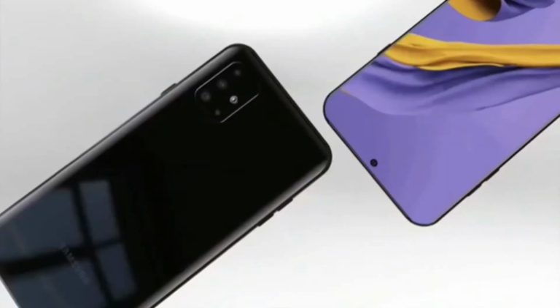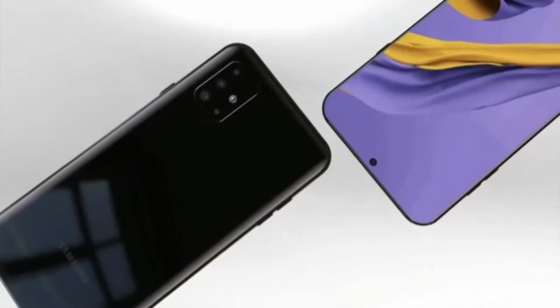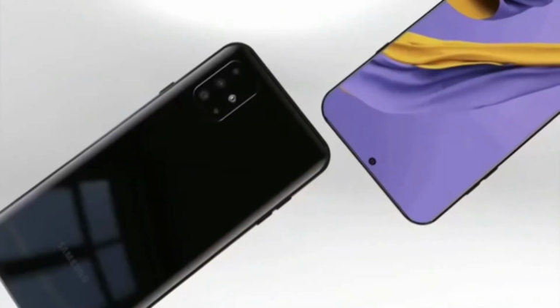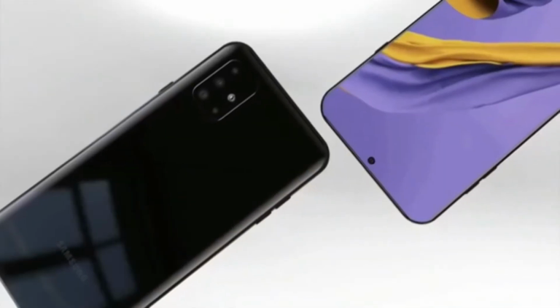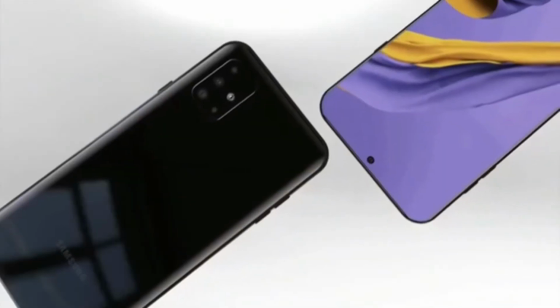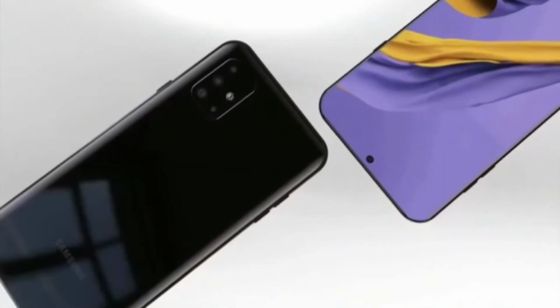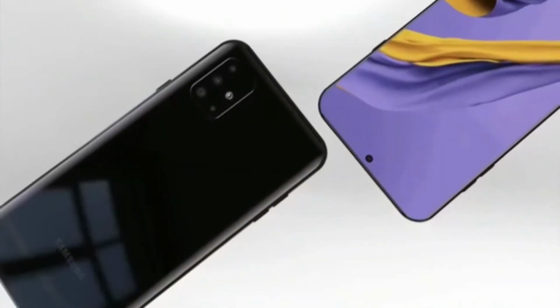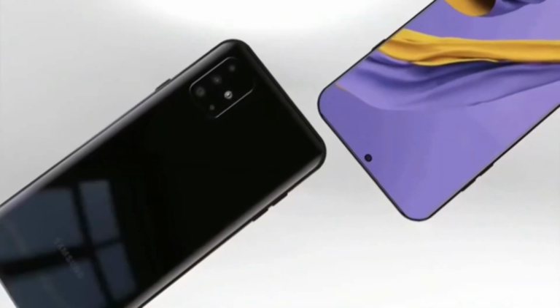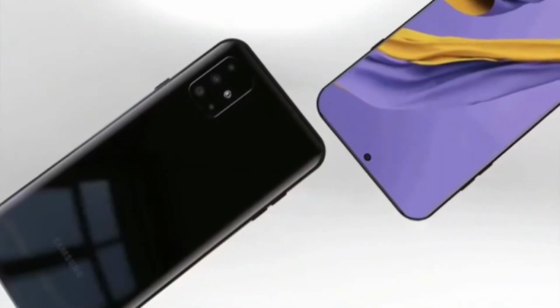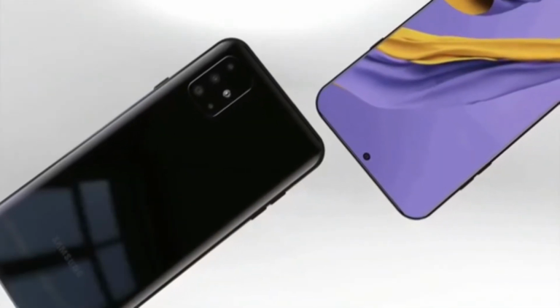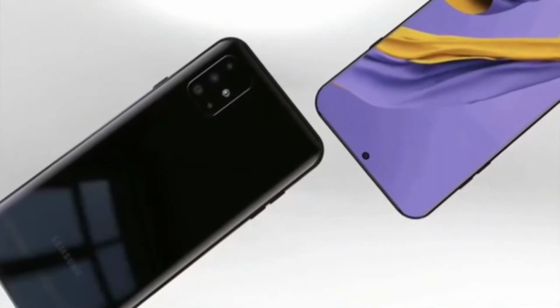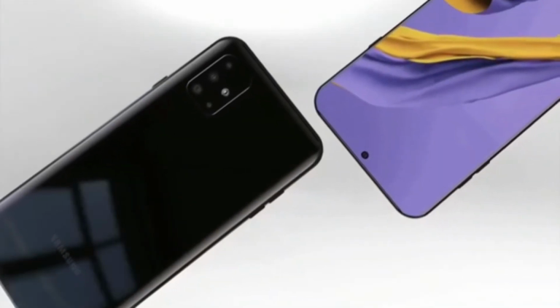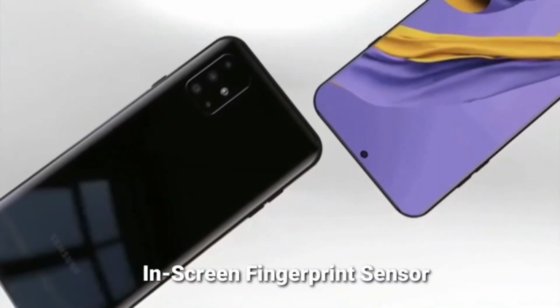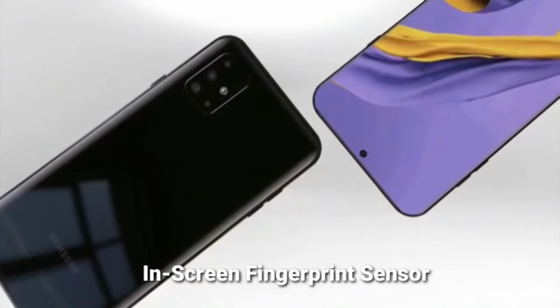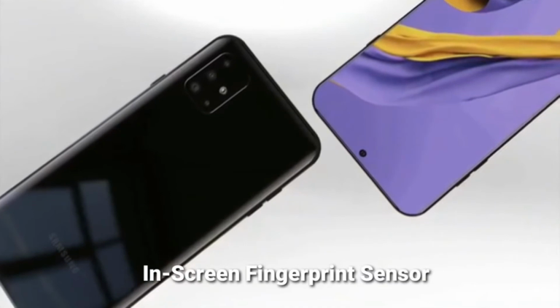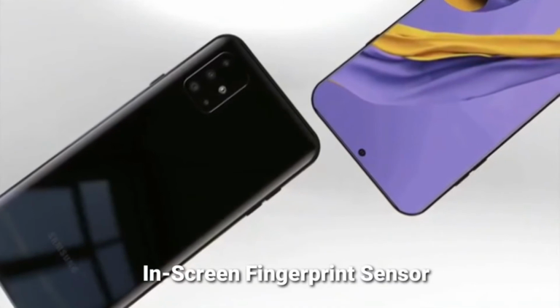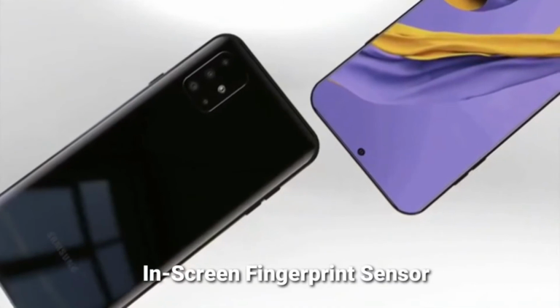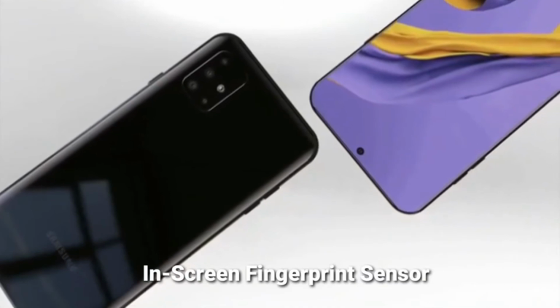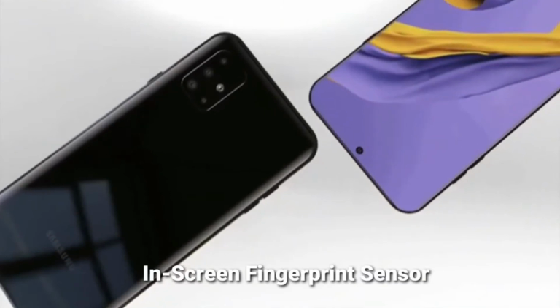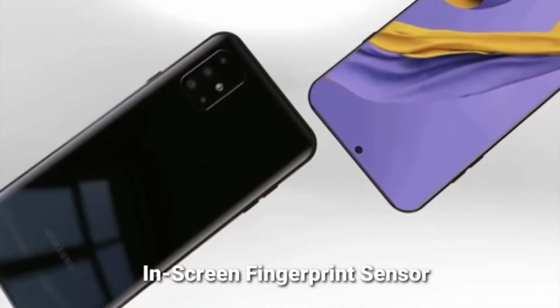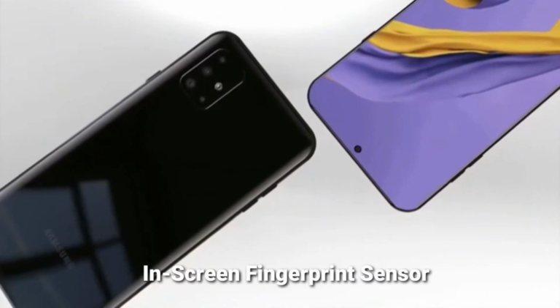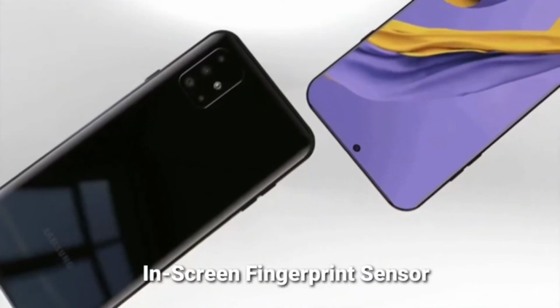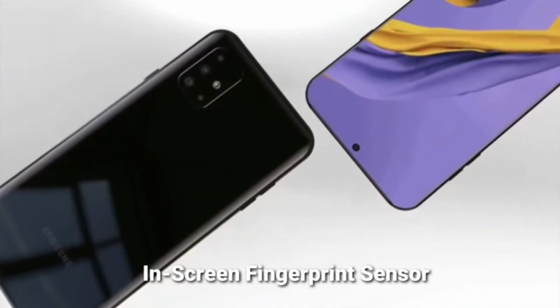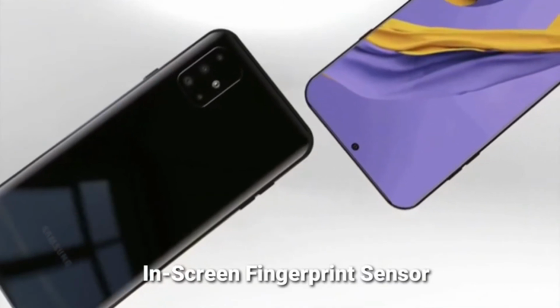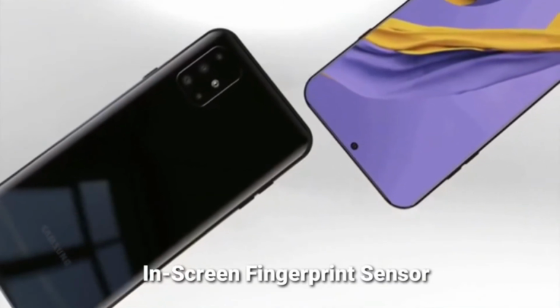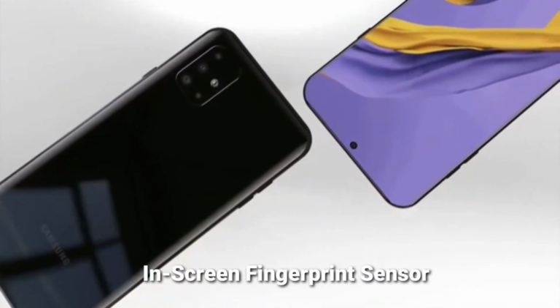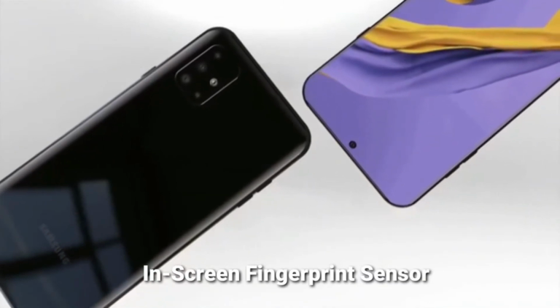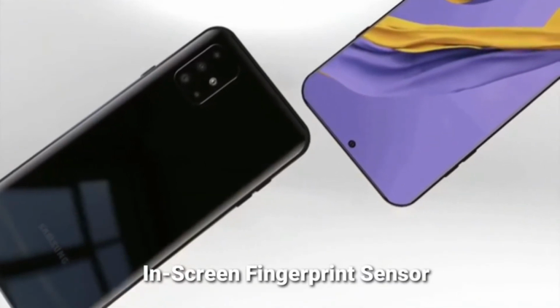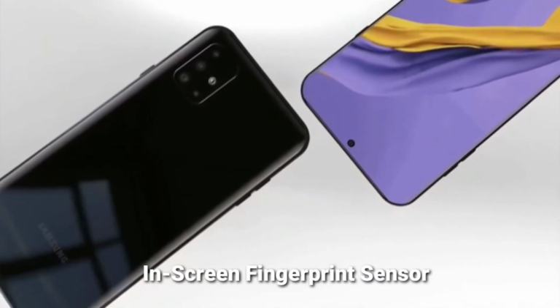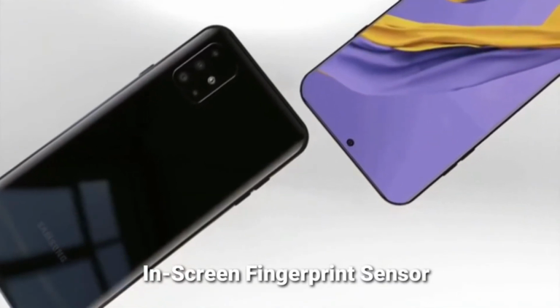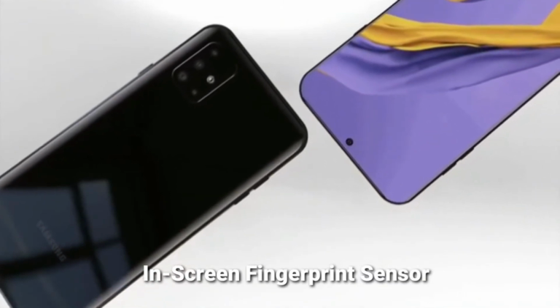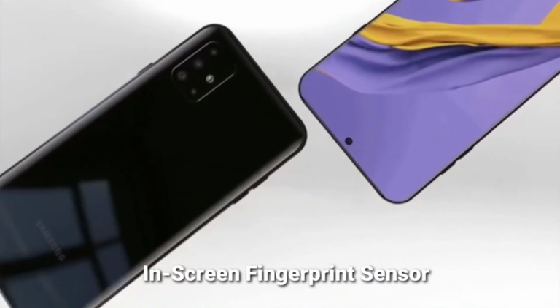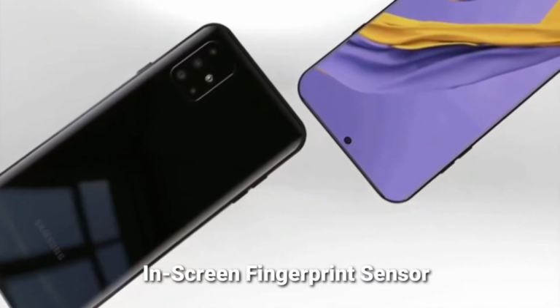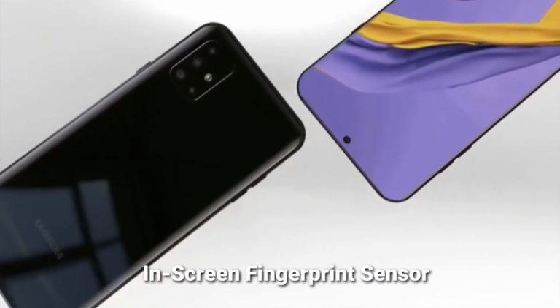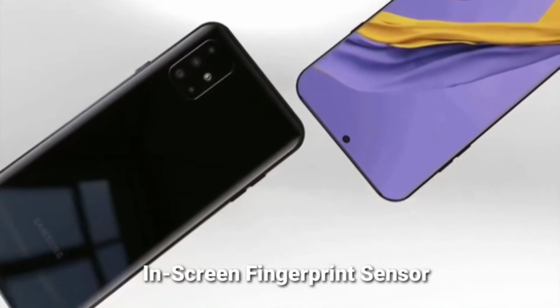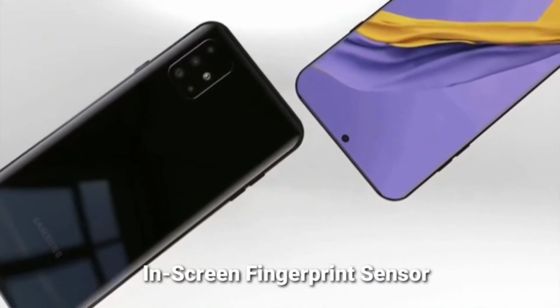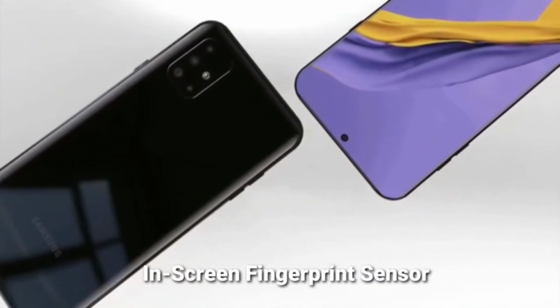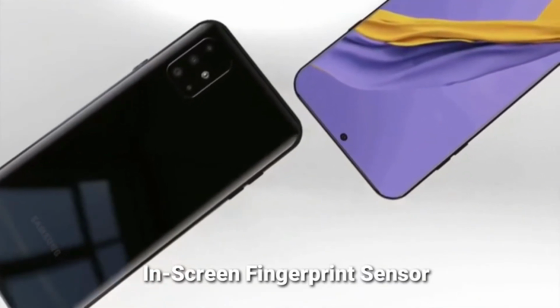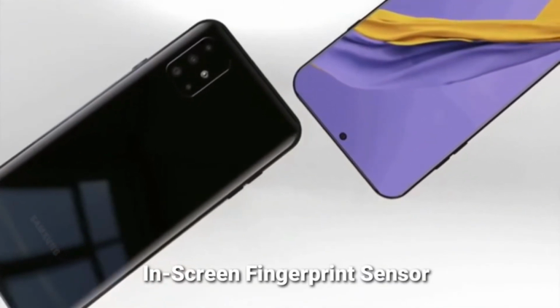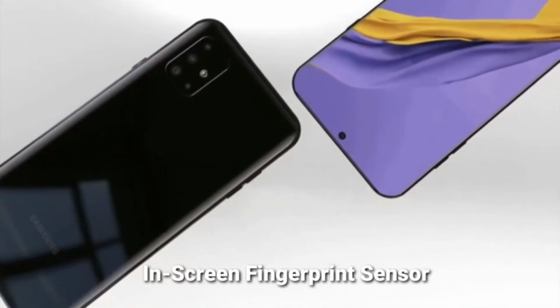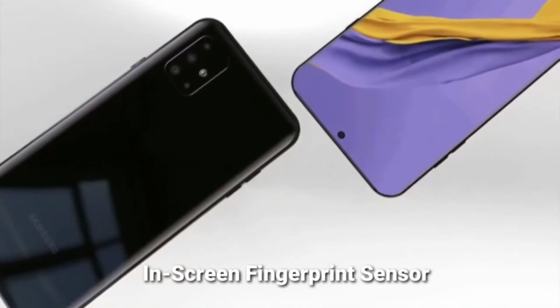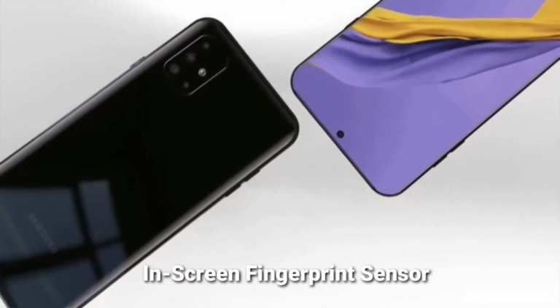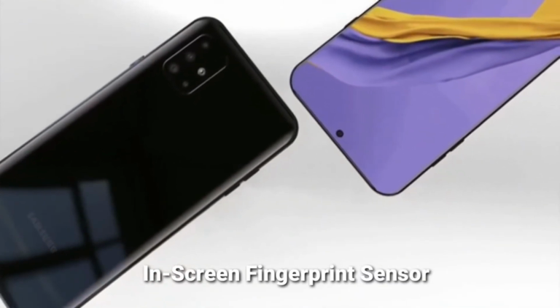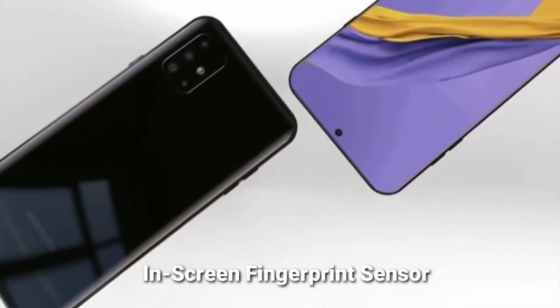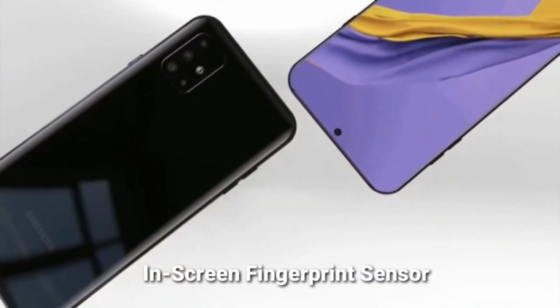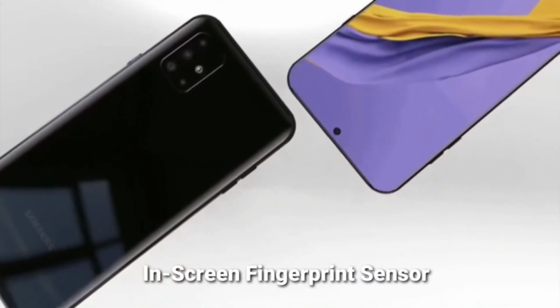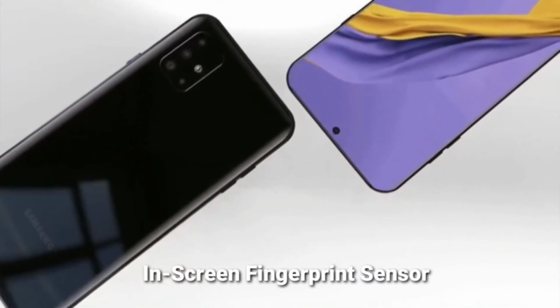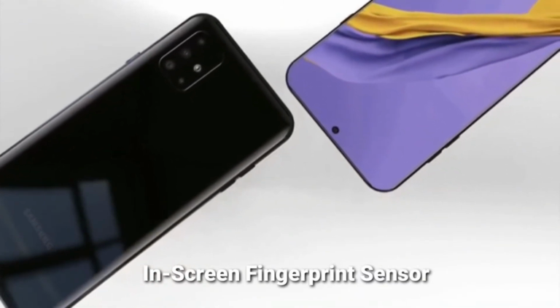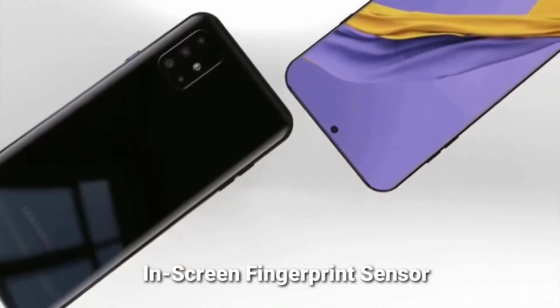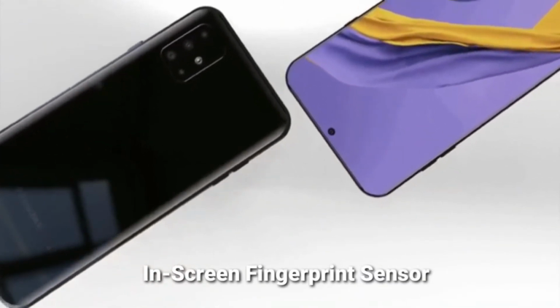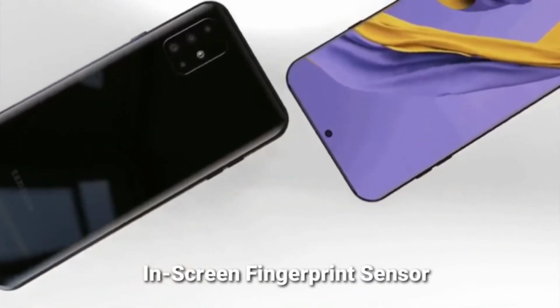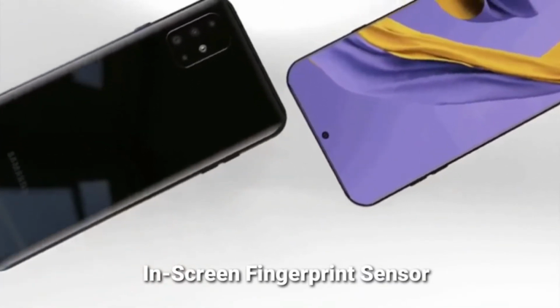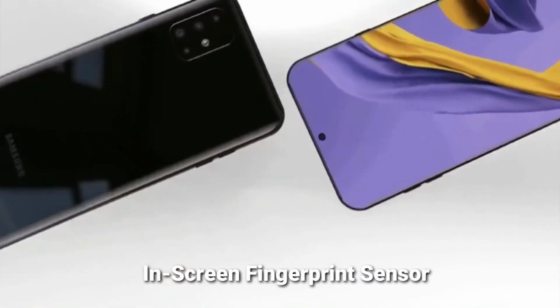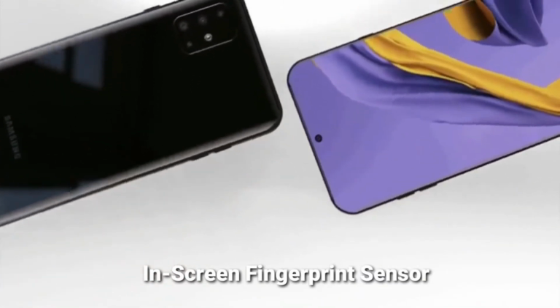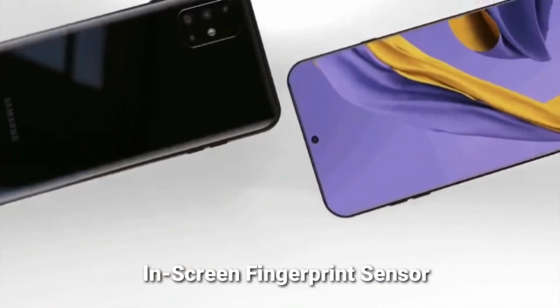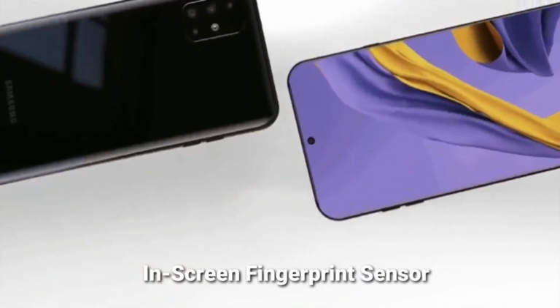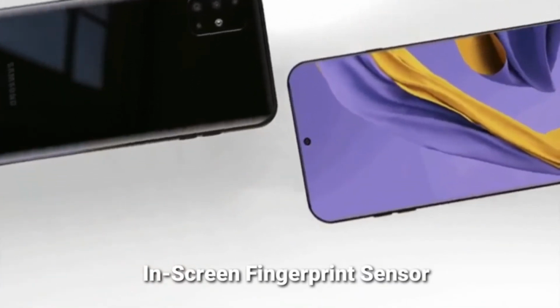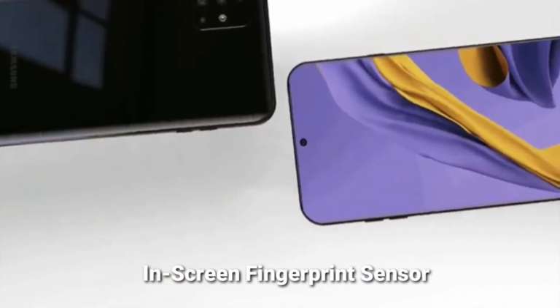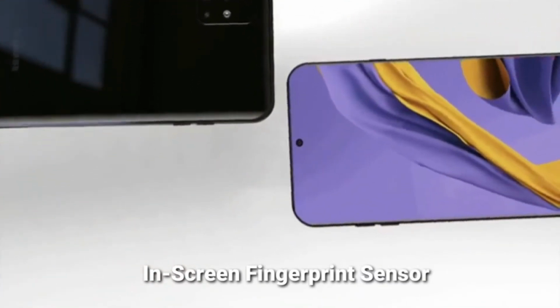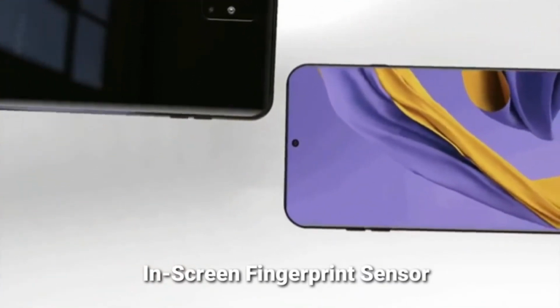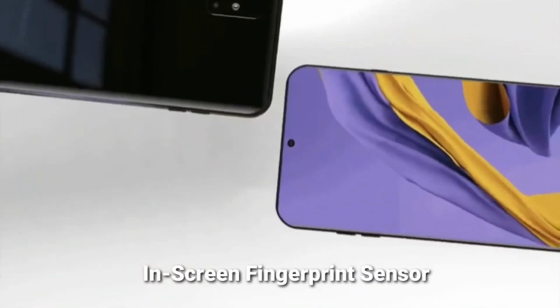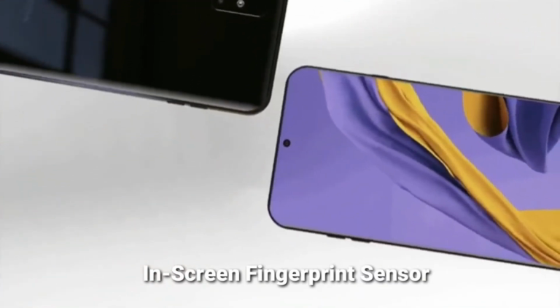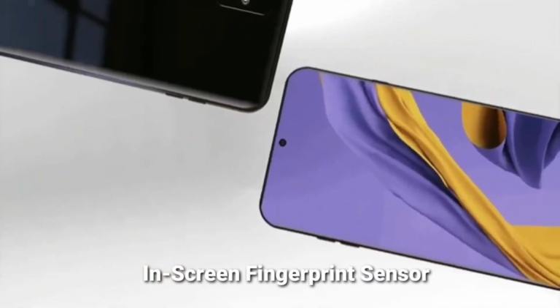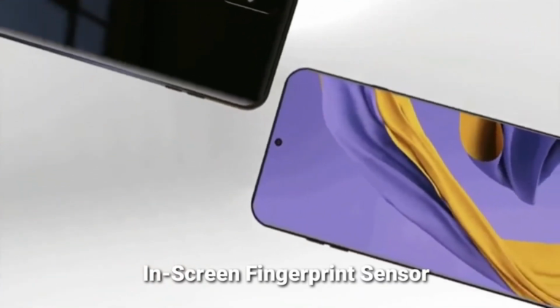This phone features an in-display fingerprint scanner.